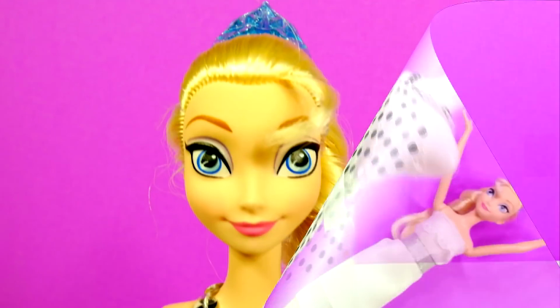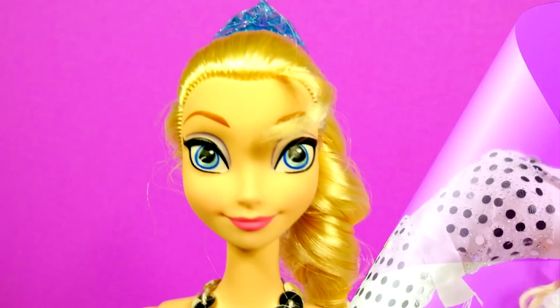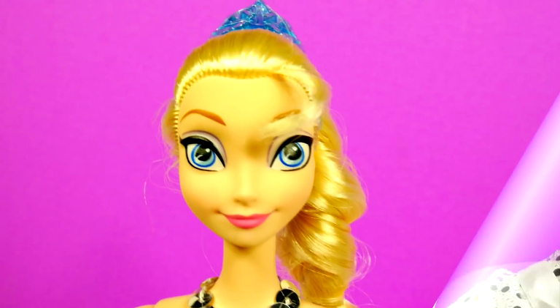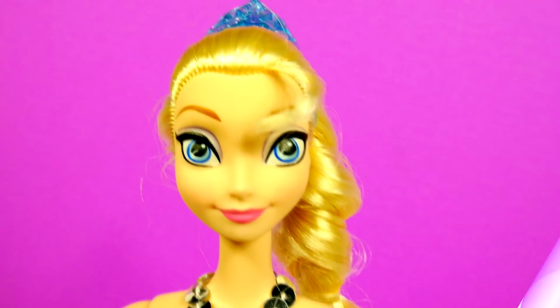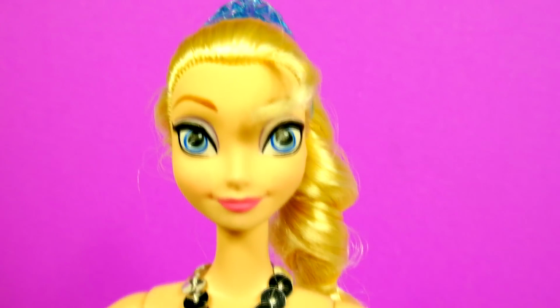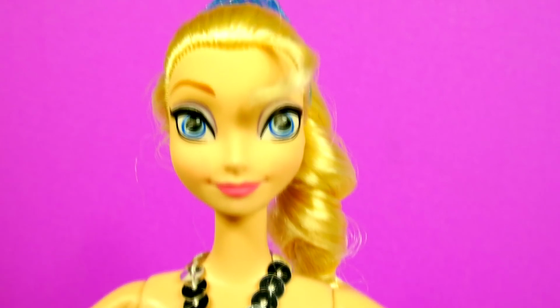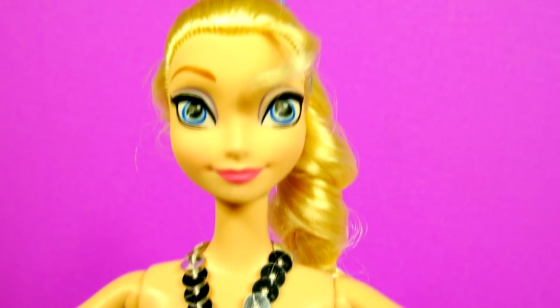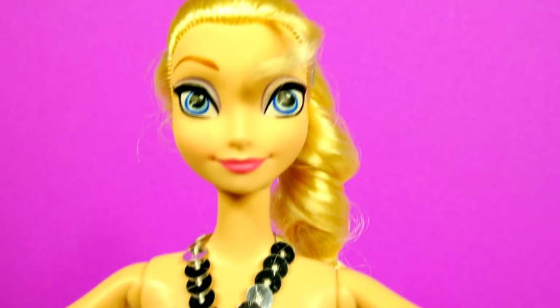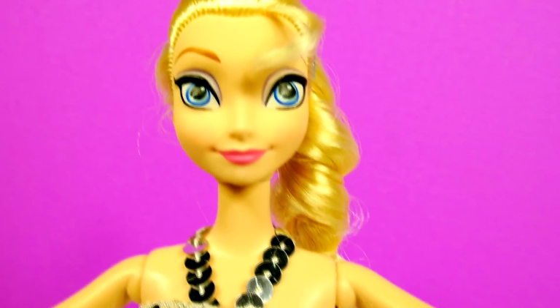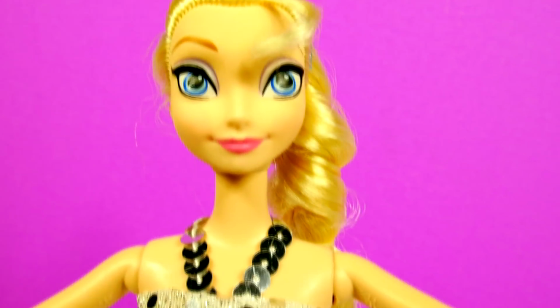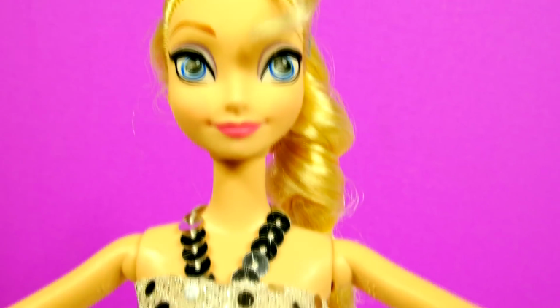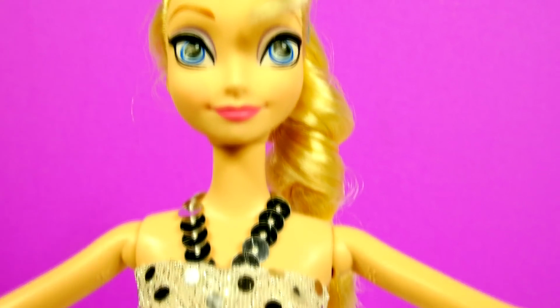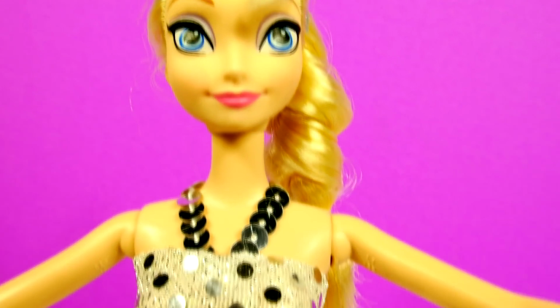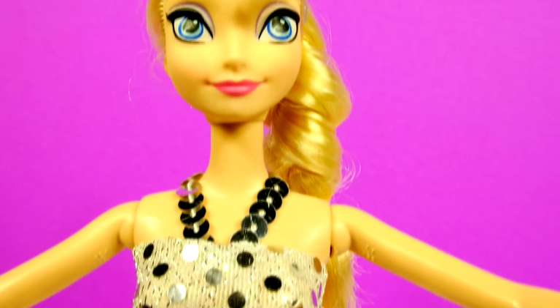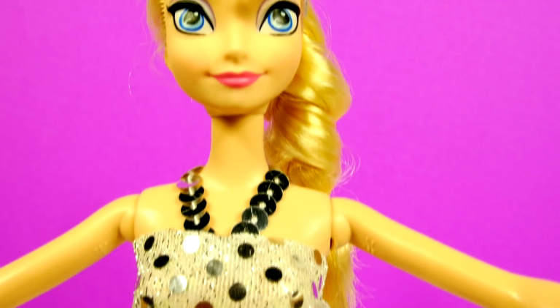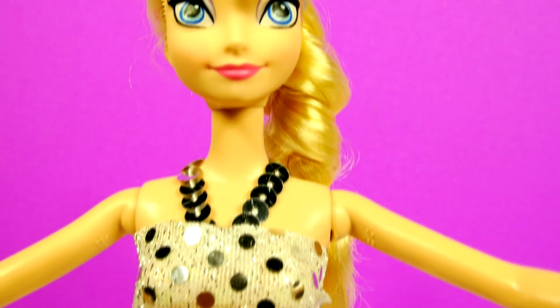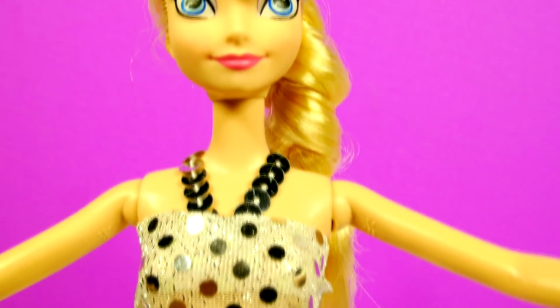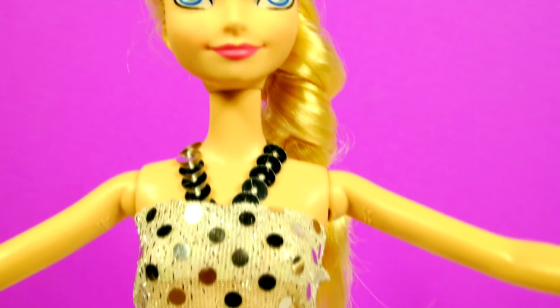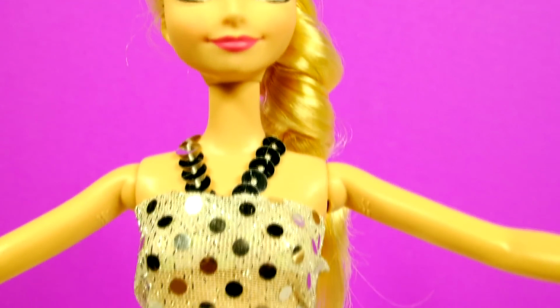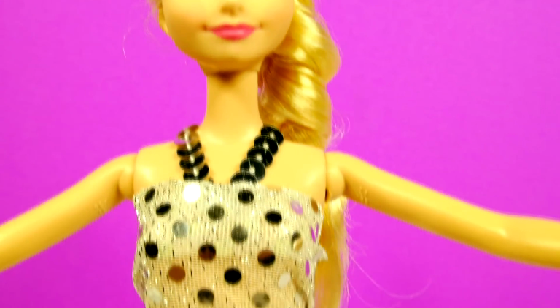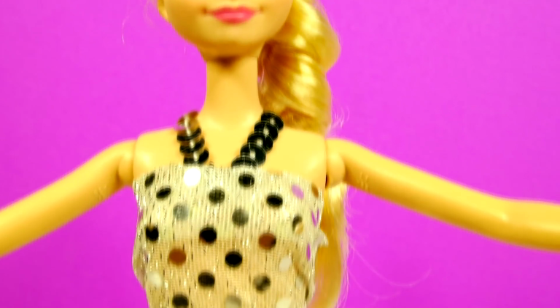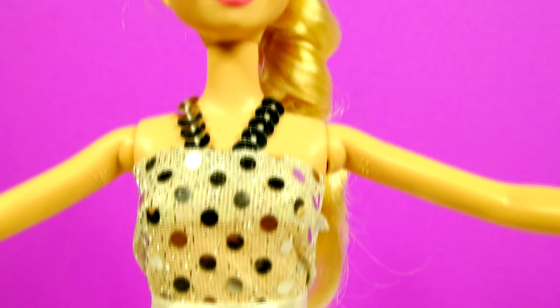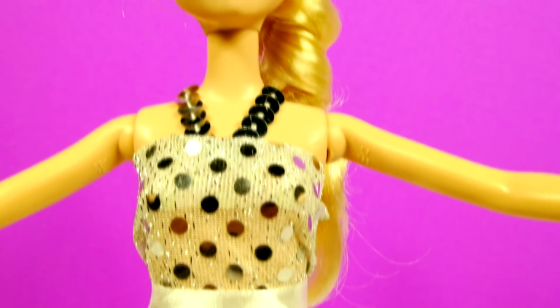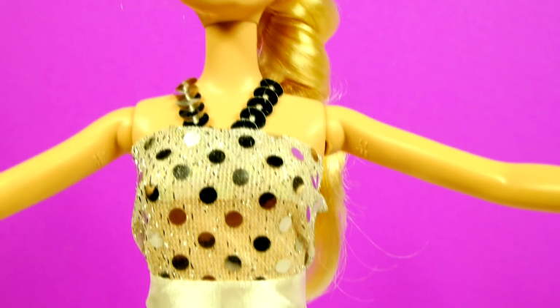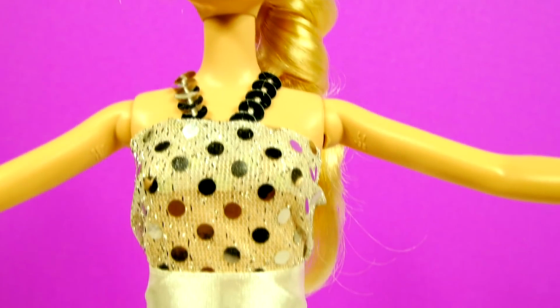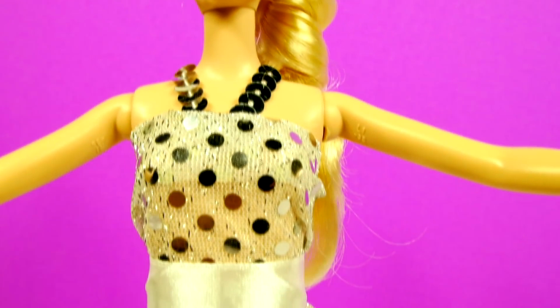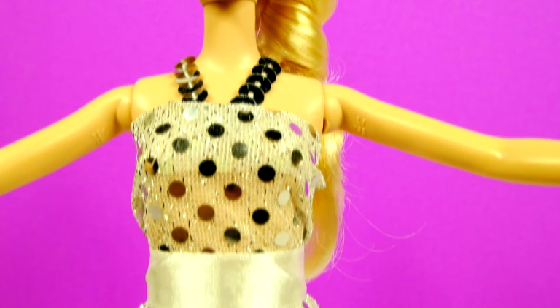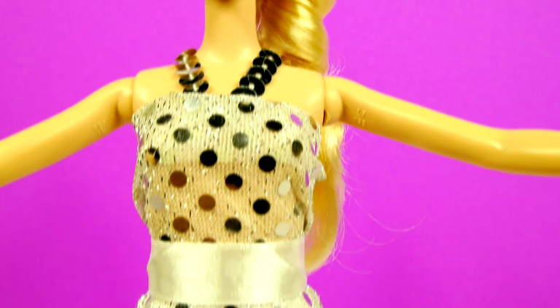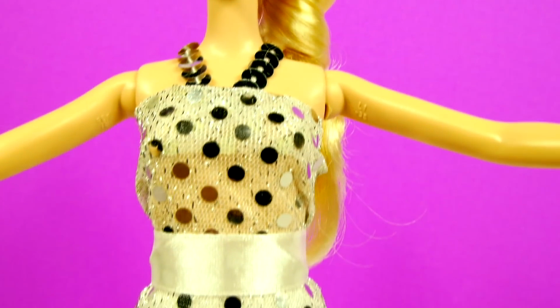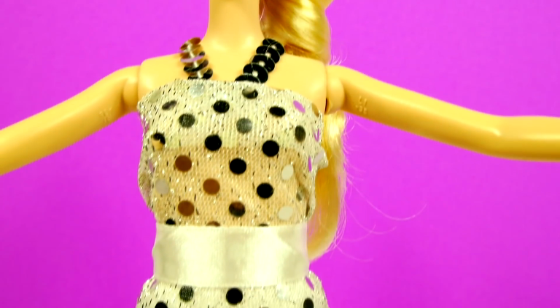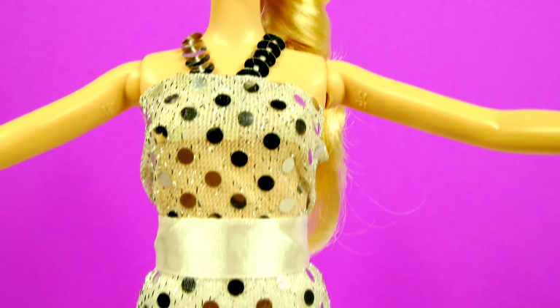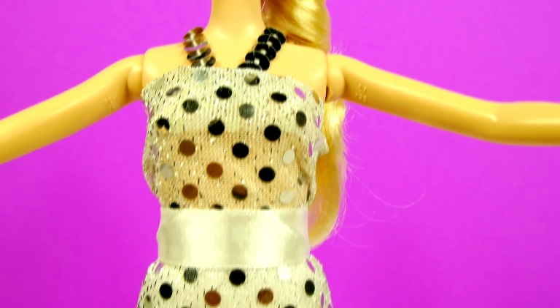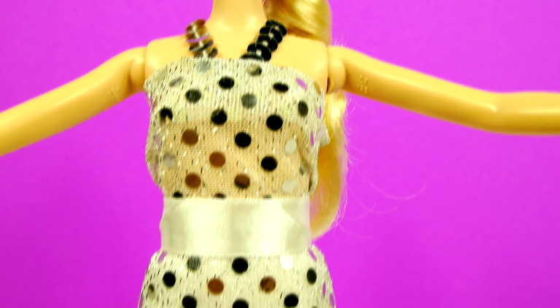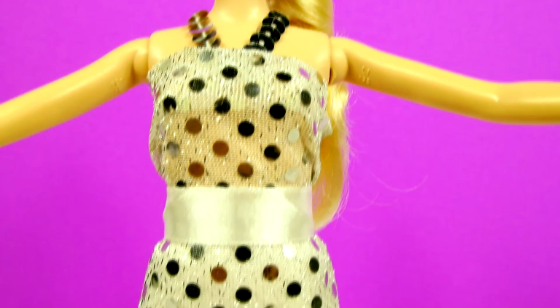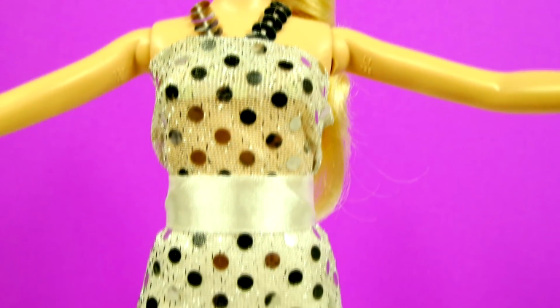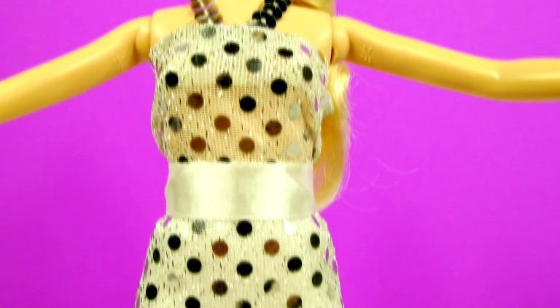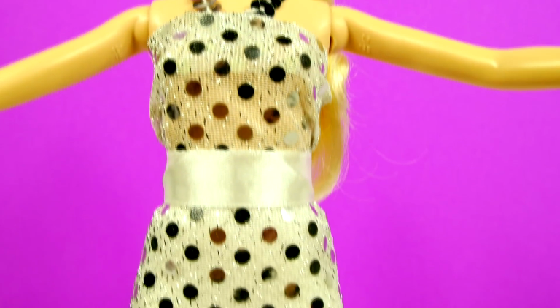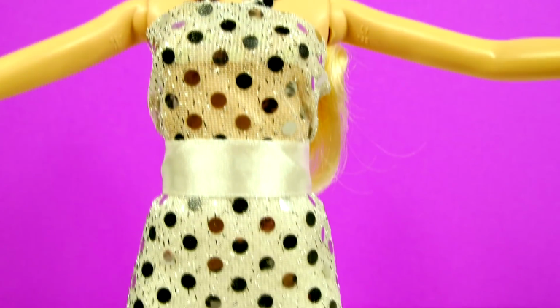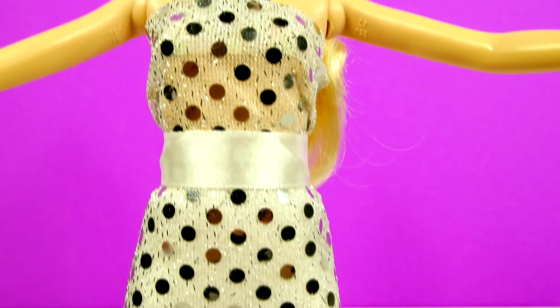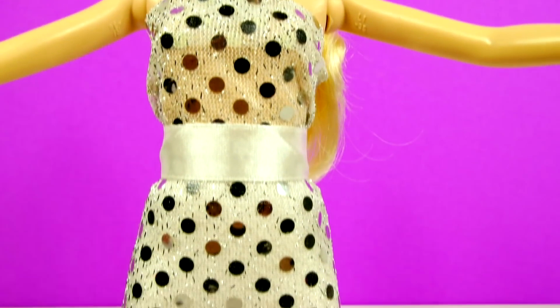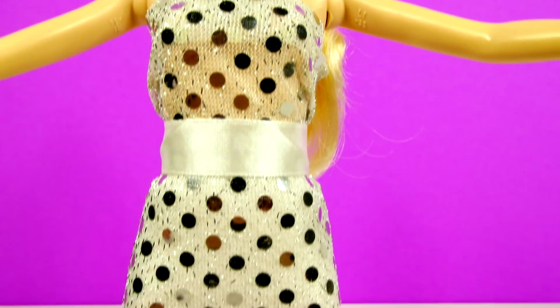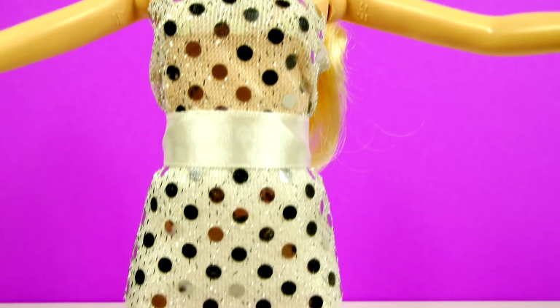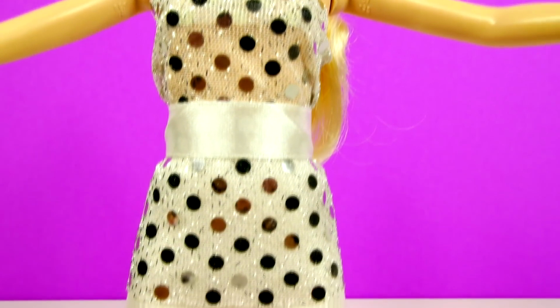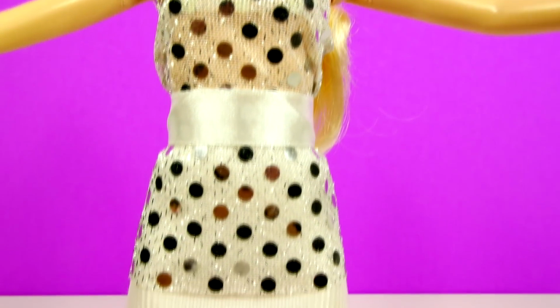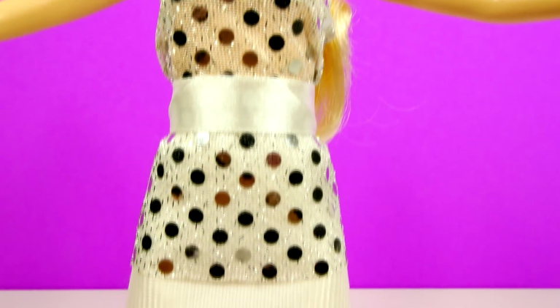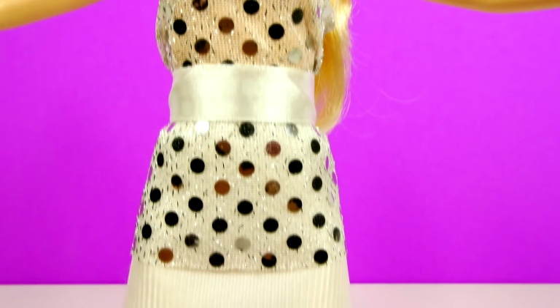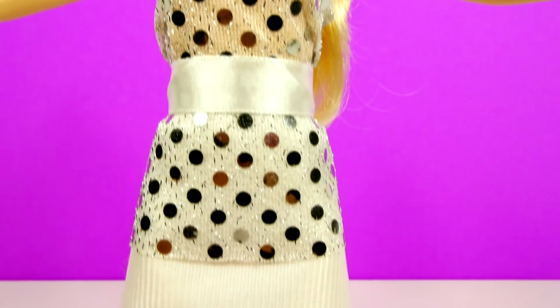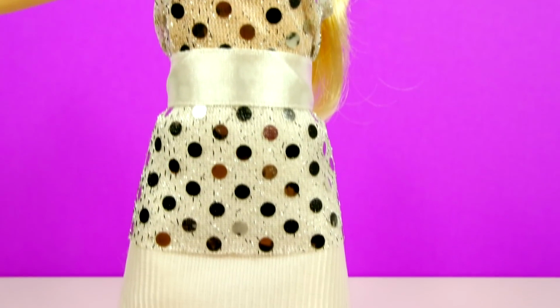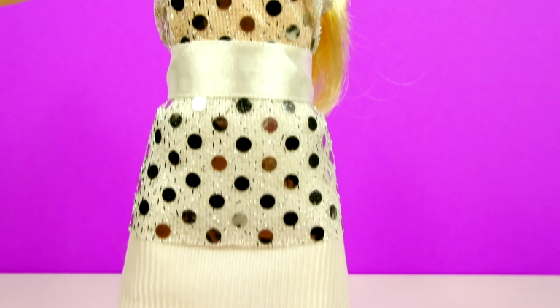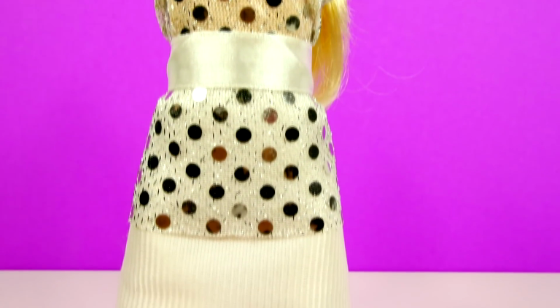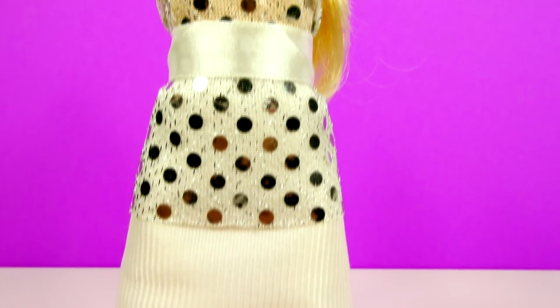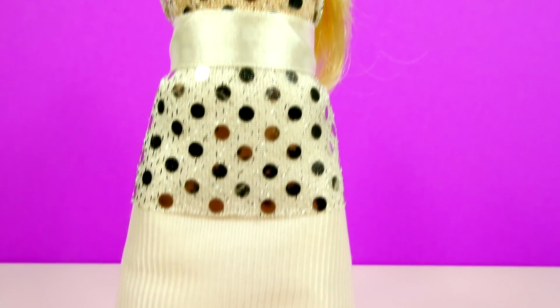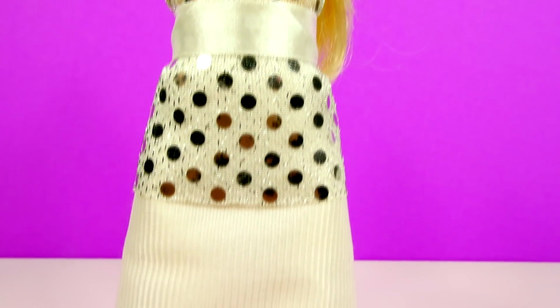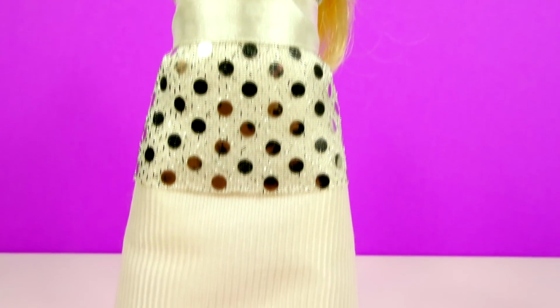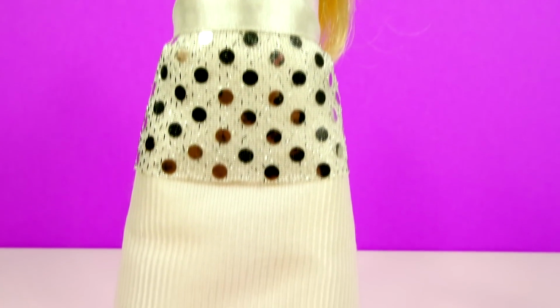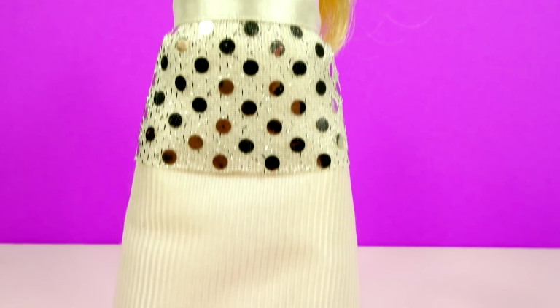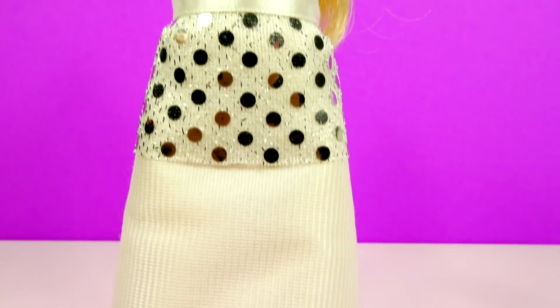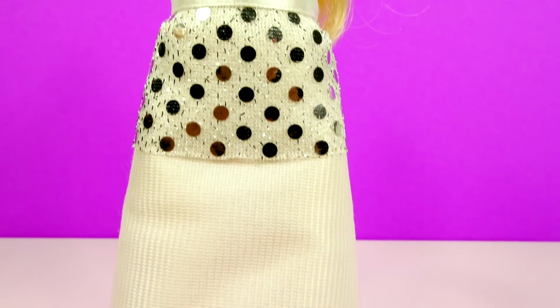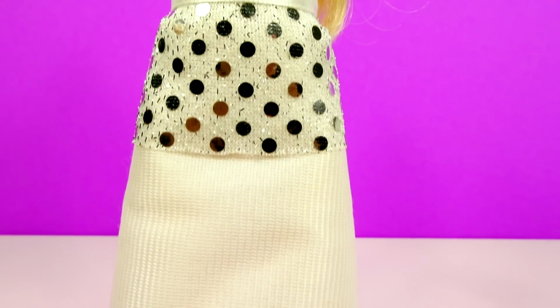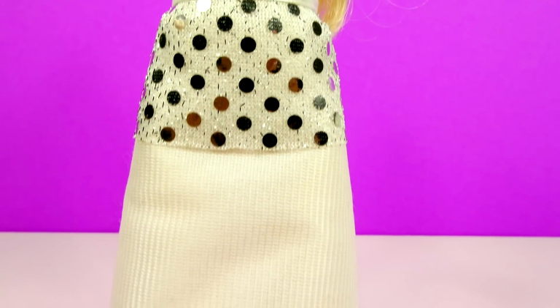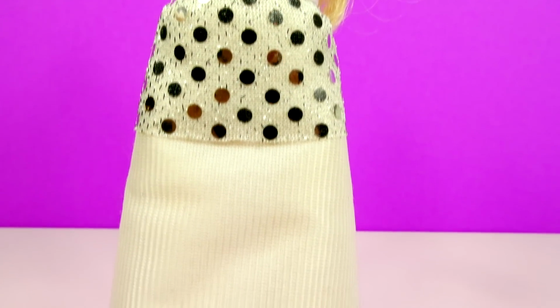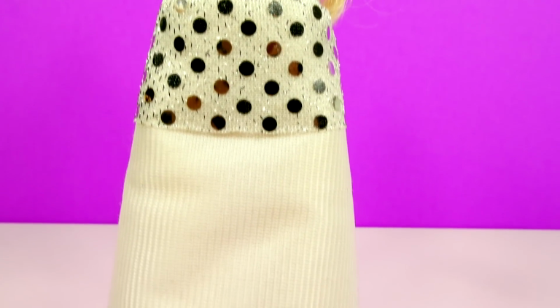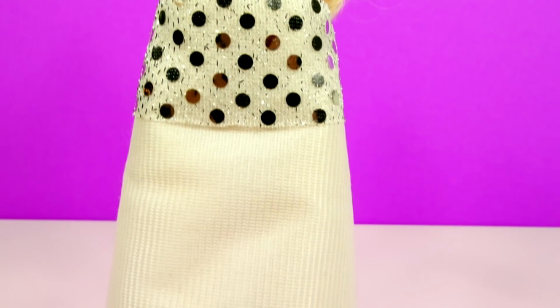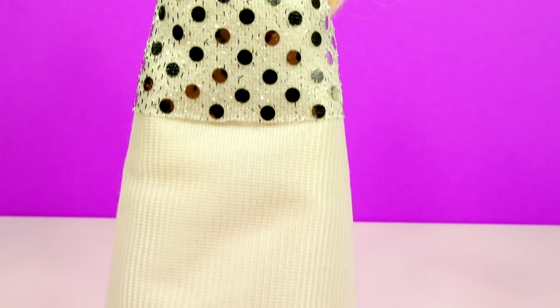And here's dress number two. Now Queen Elsa just needs a prince.